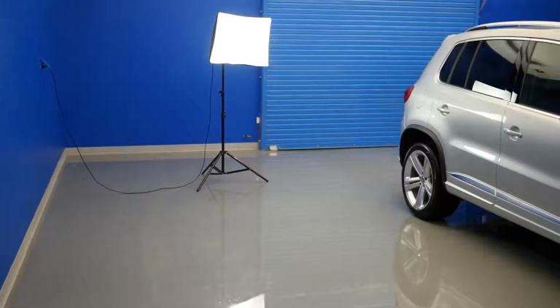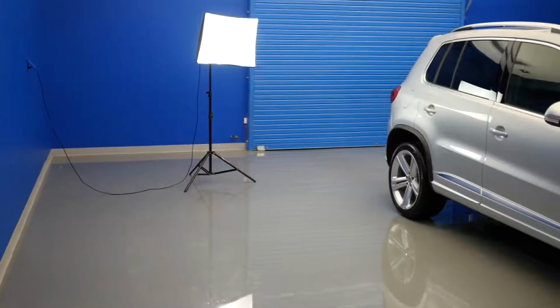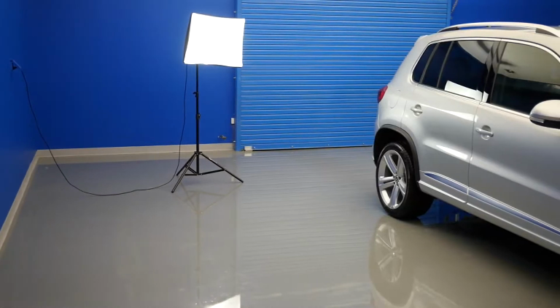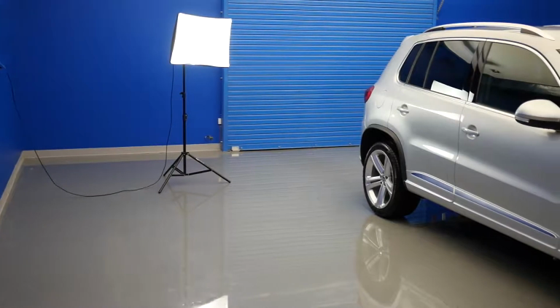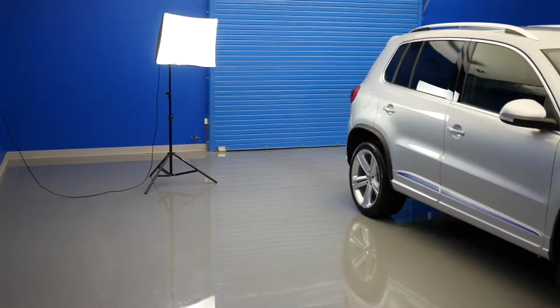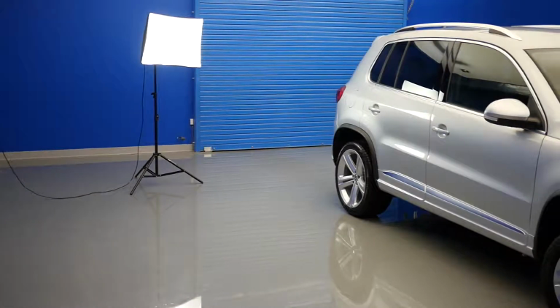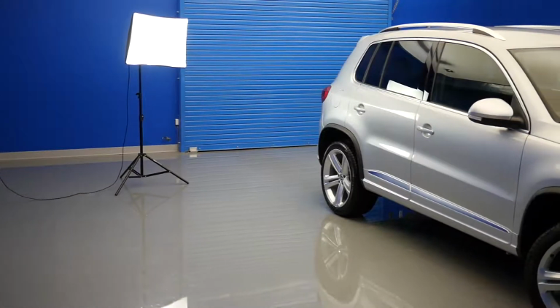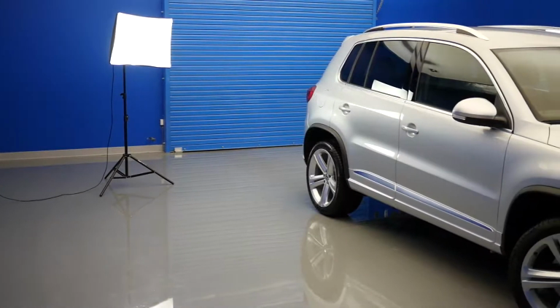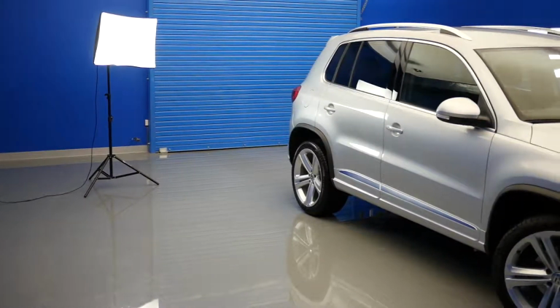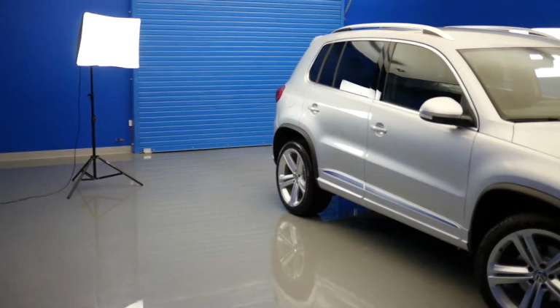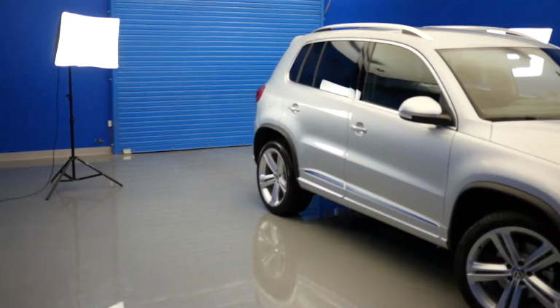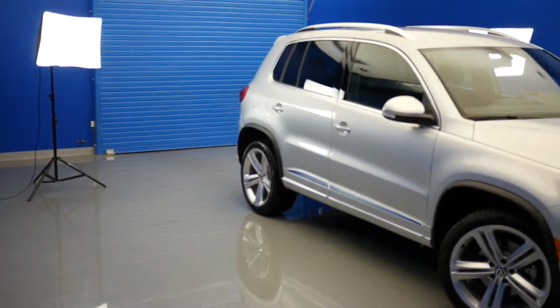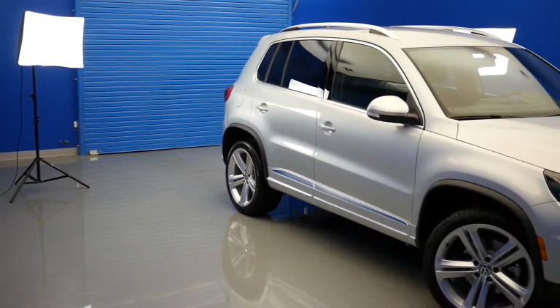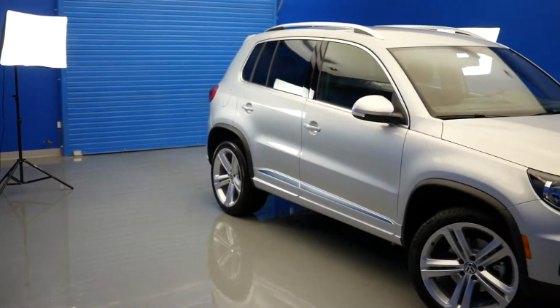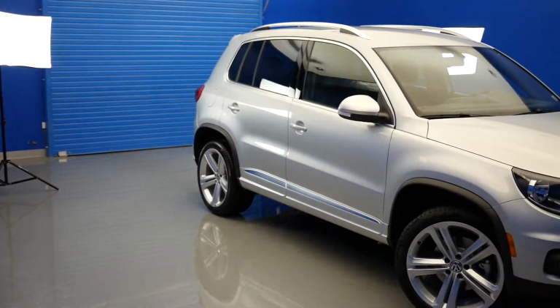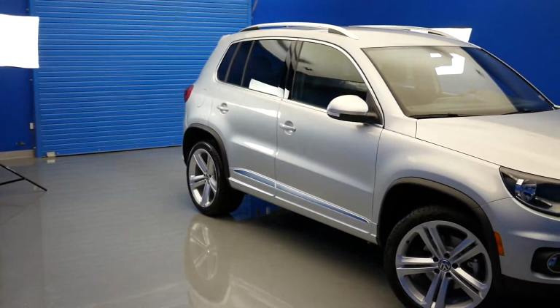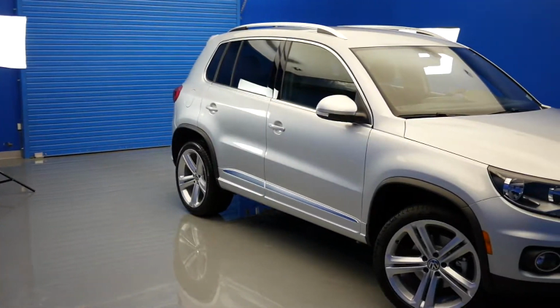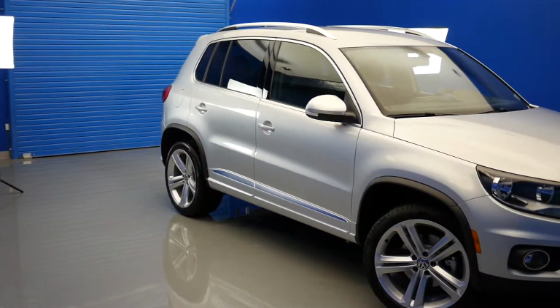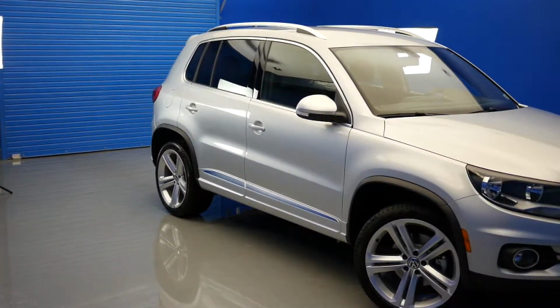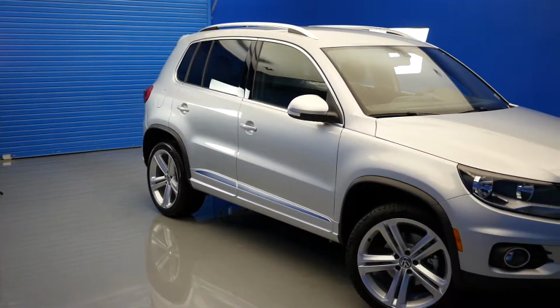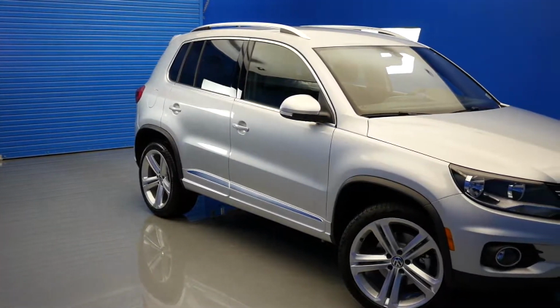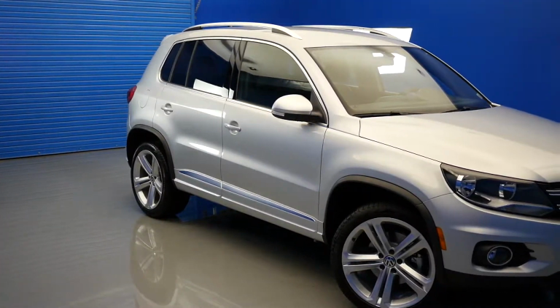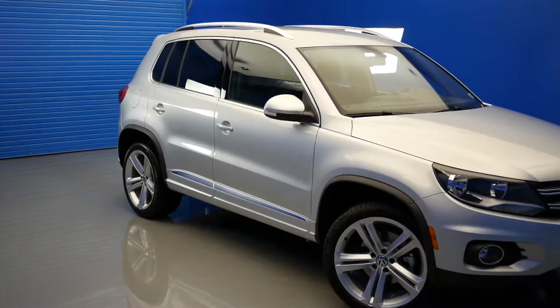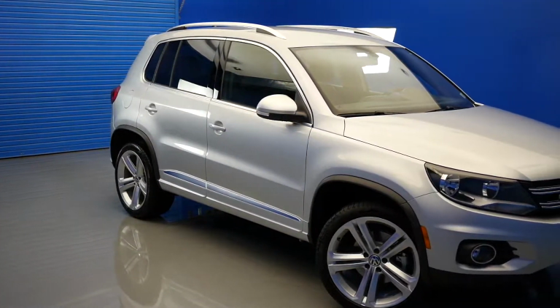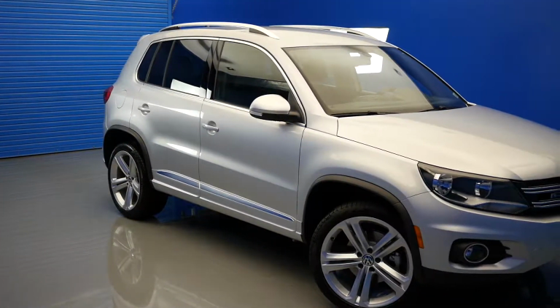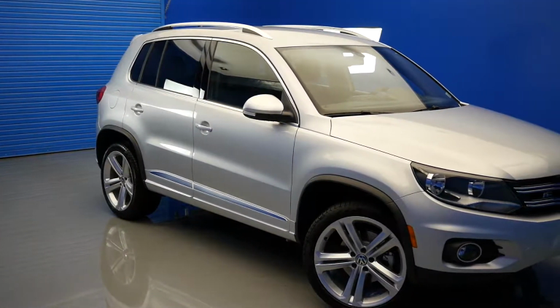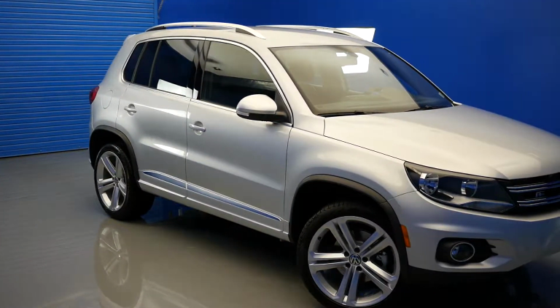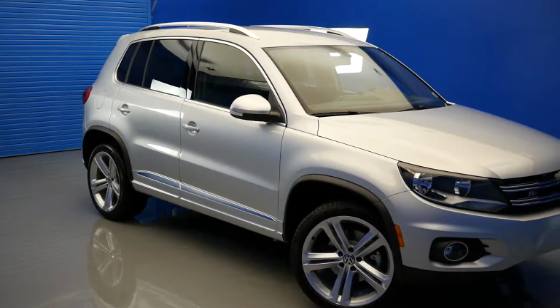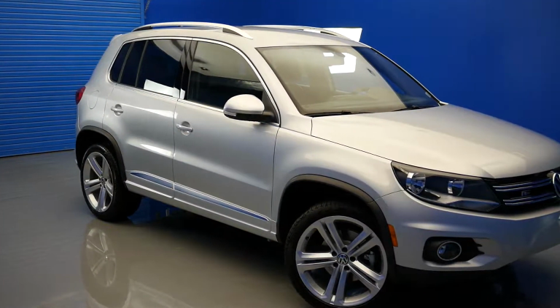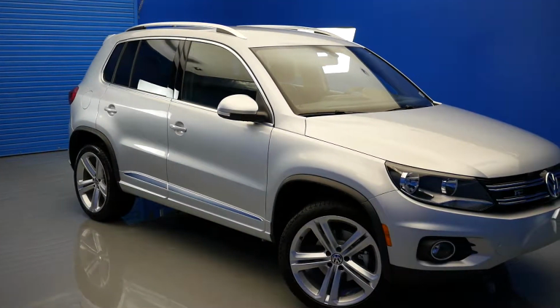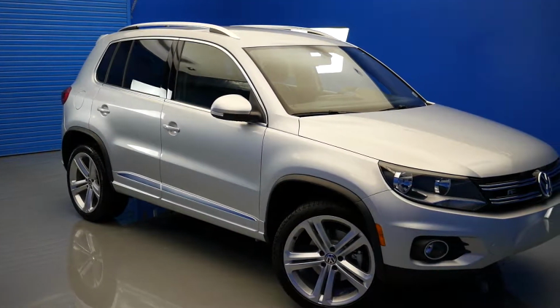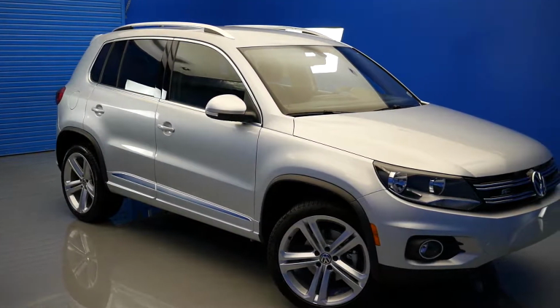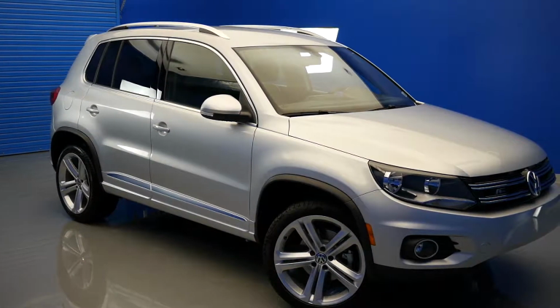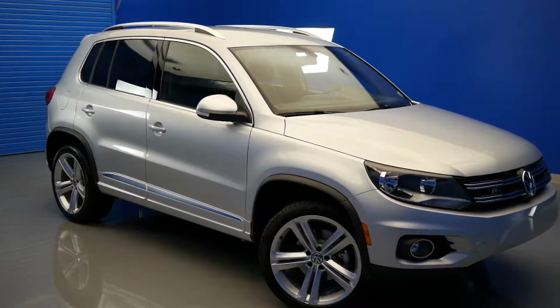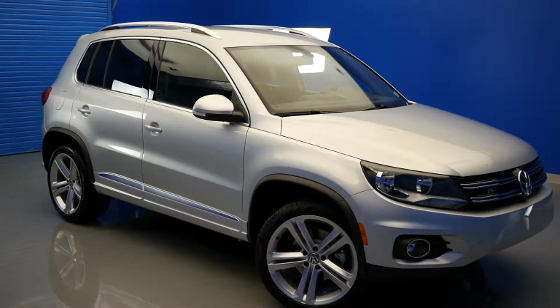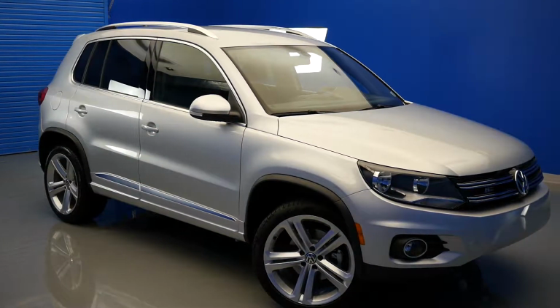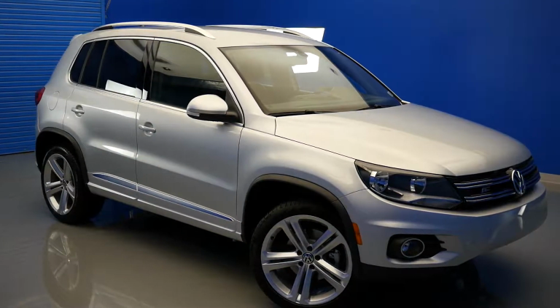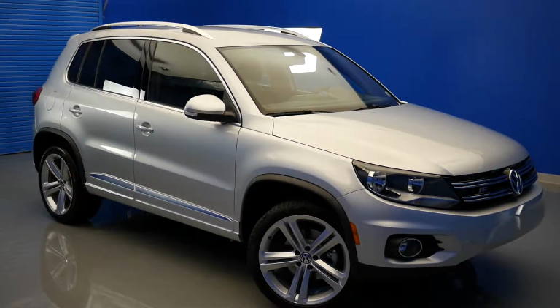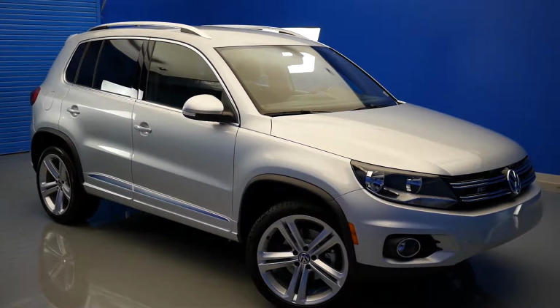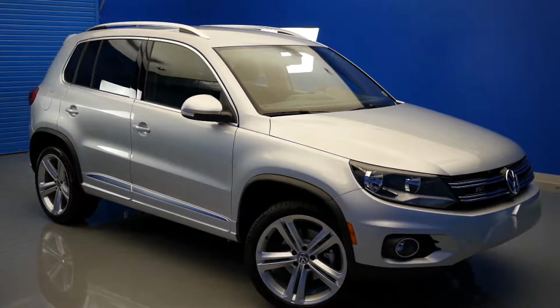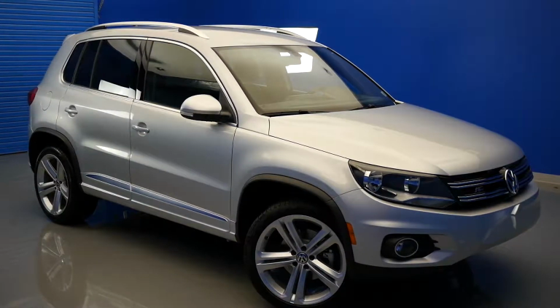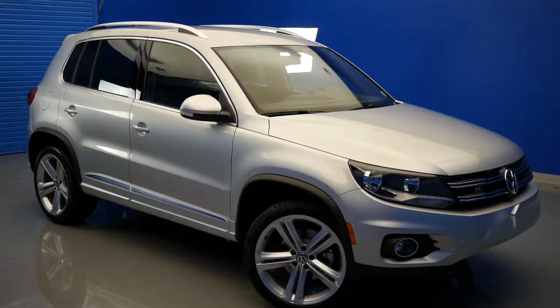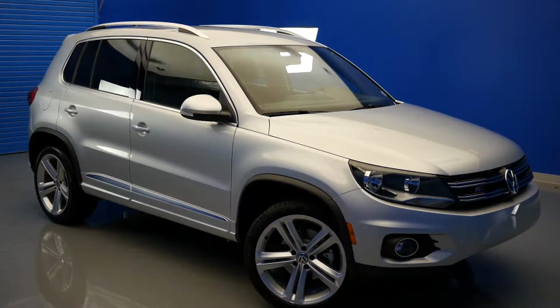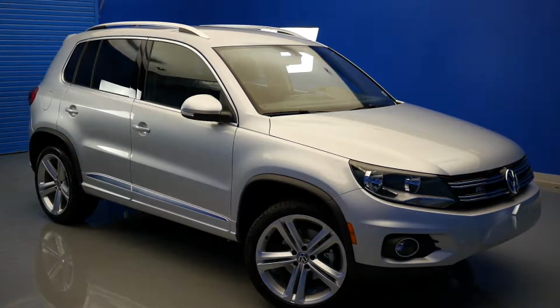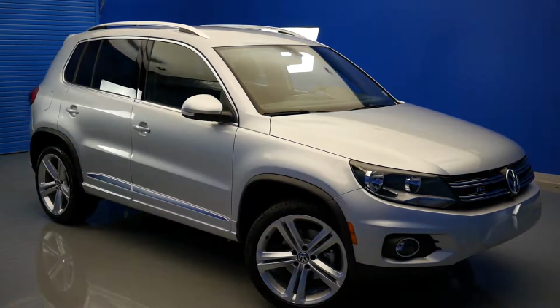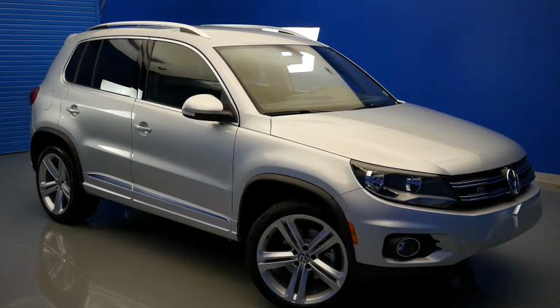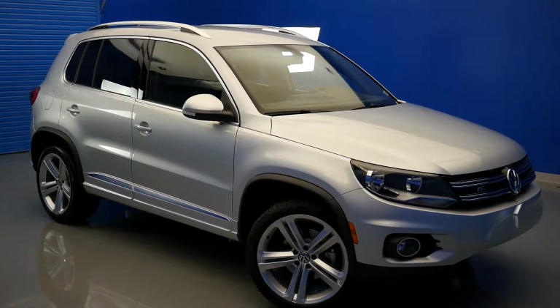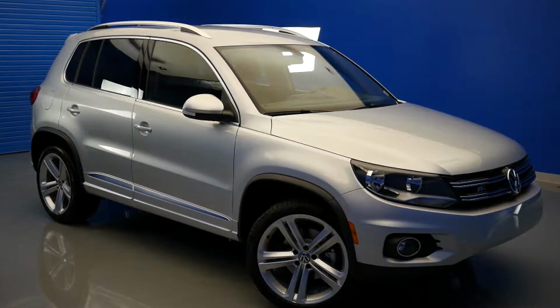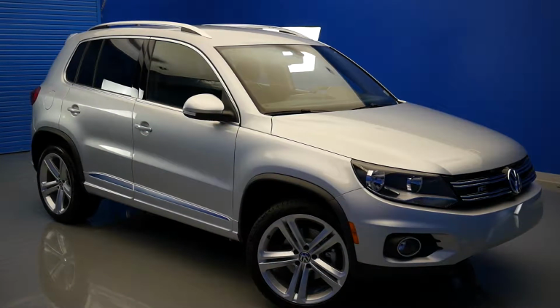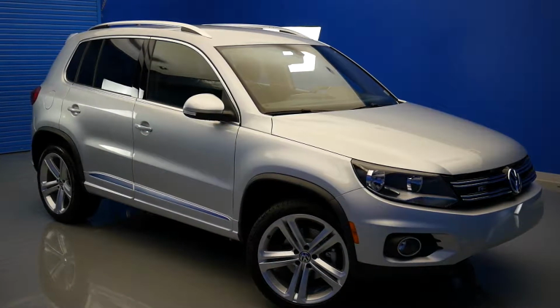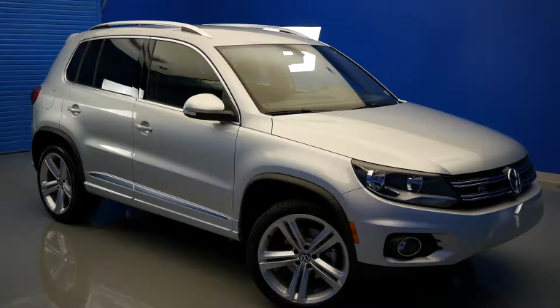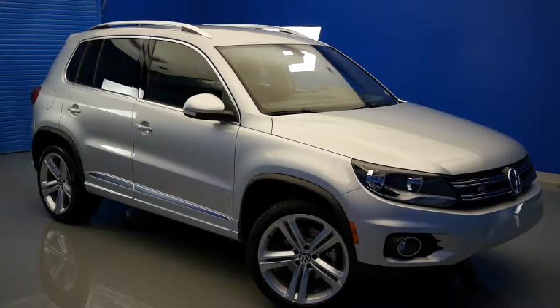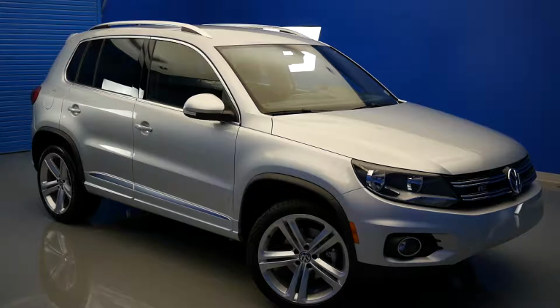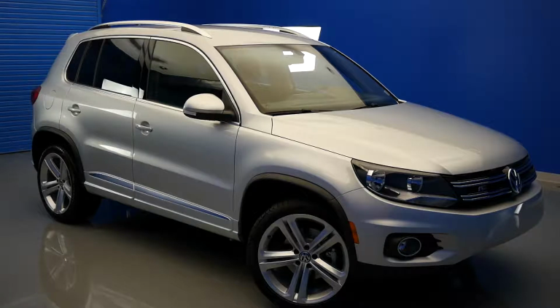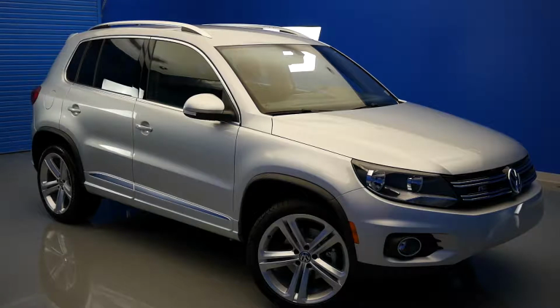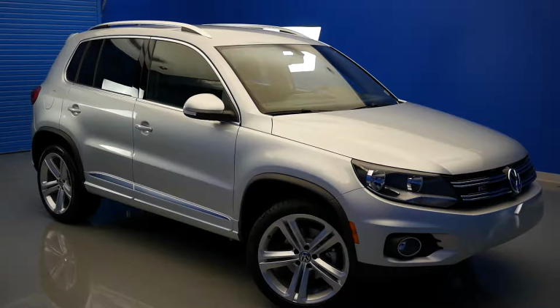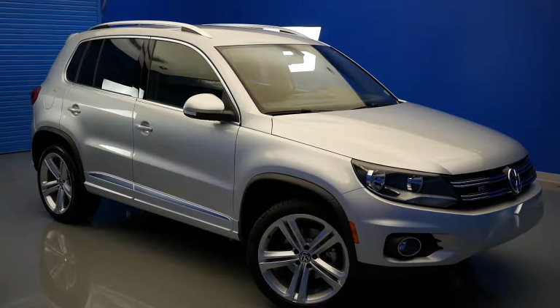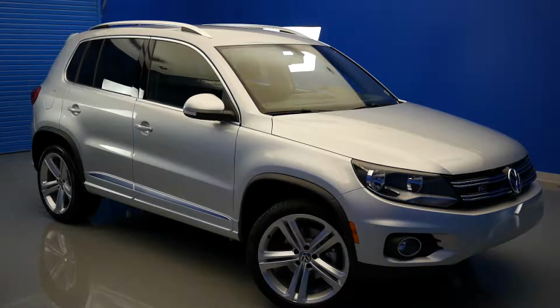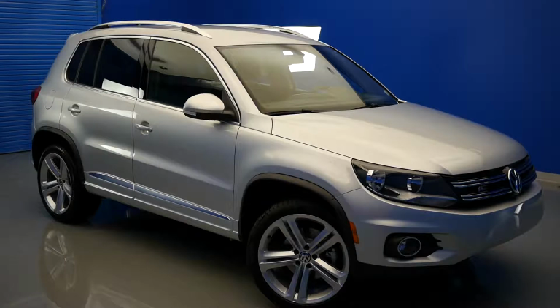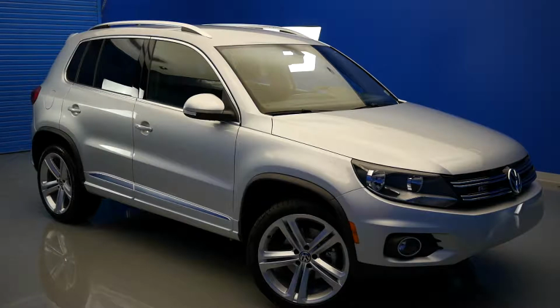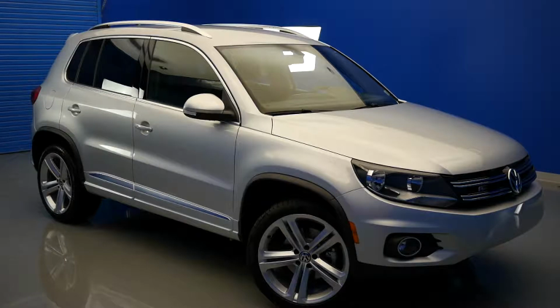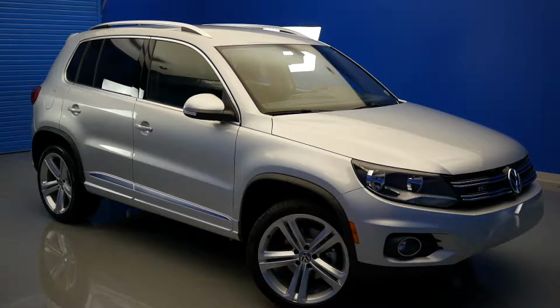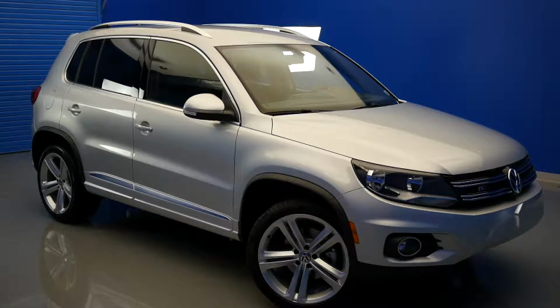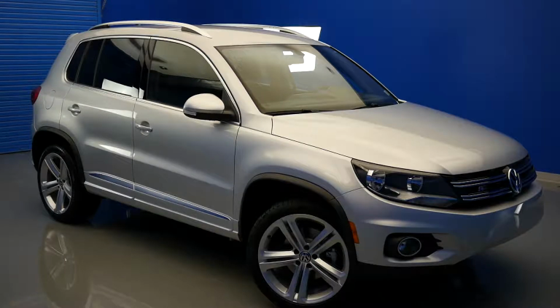In this video, we will be taking a look at the top 3 performance features found inside the new 2016 Volkswagen Tiguan.